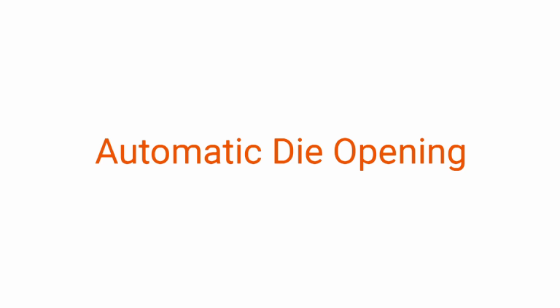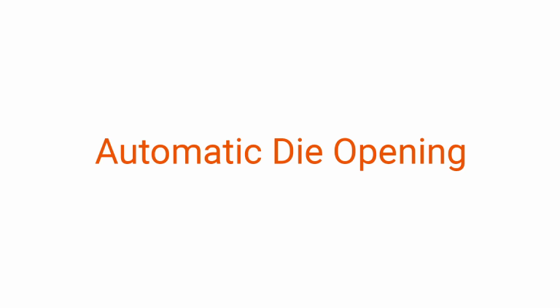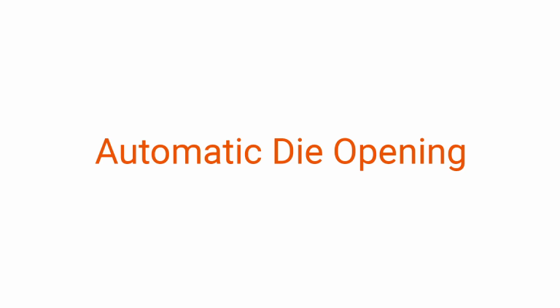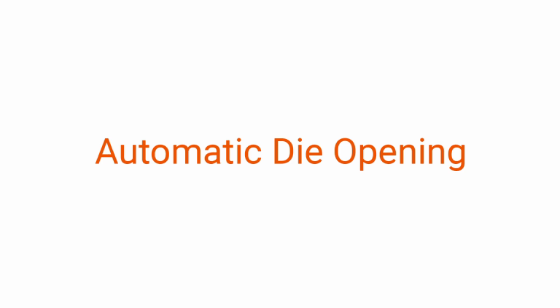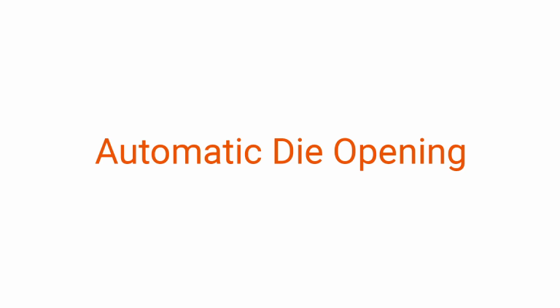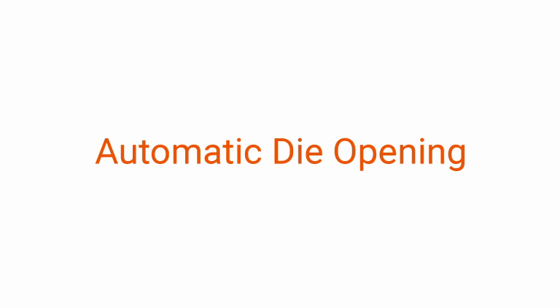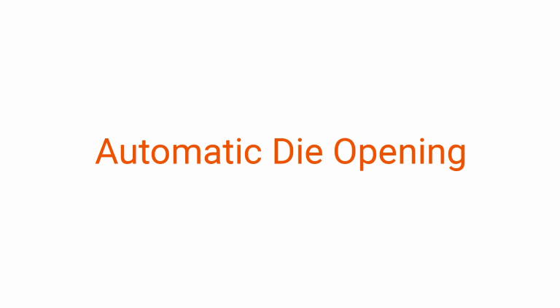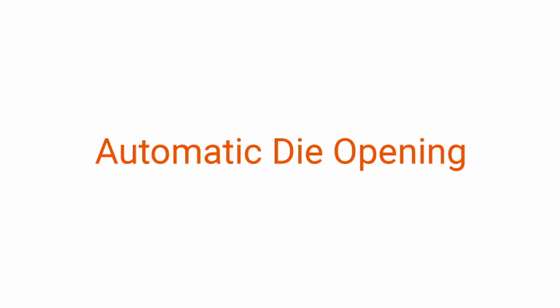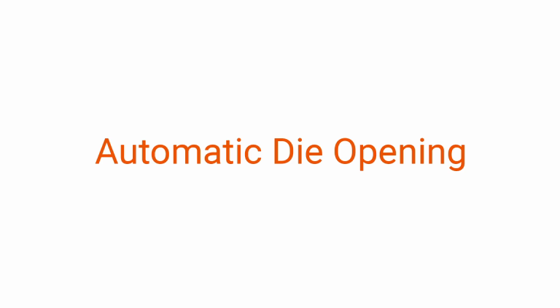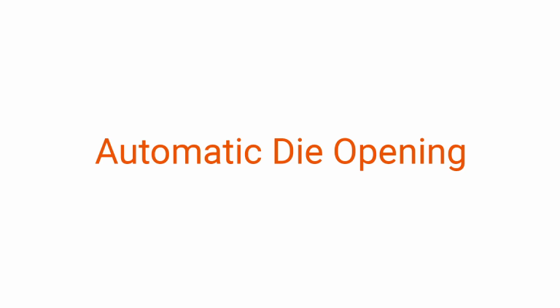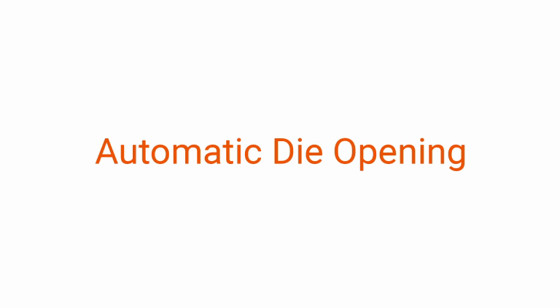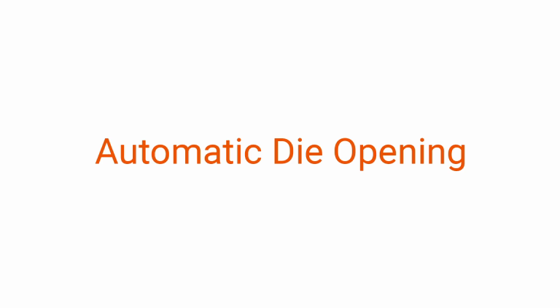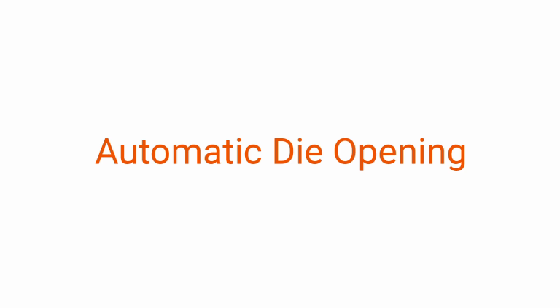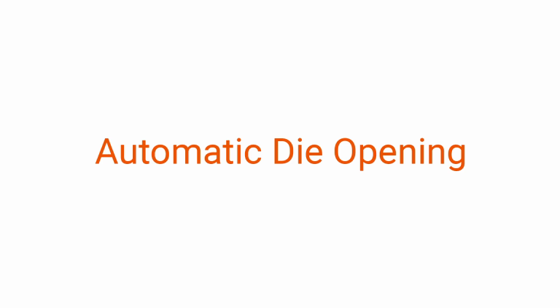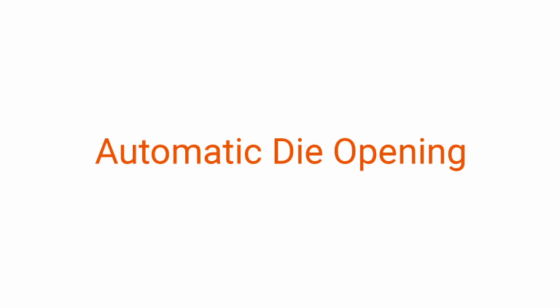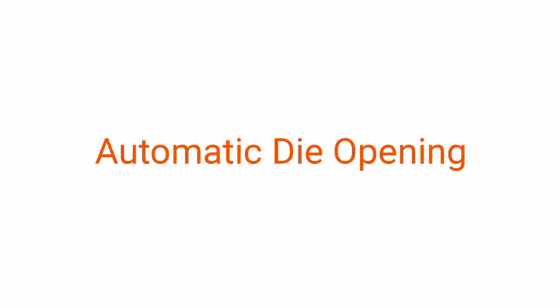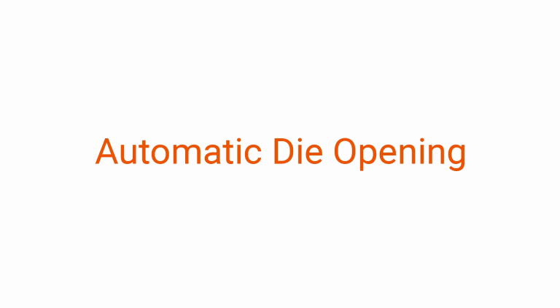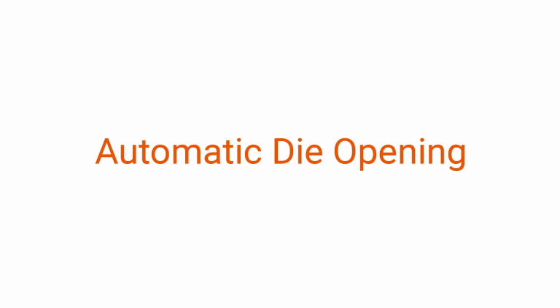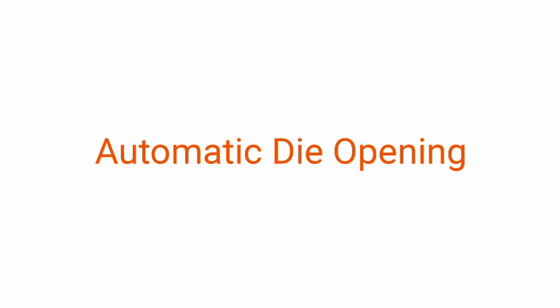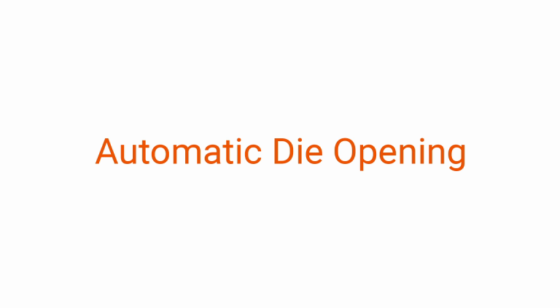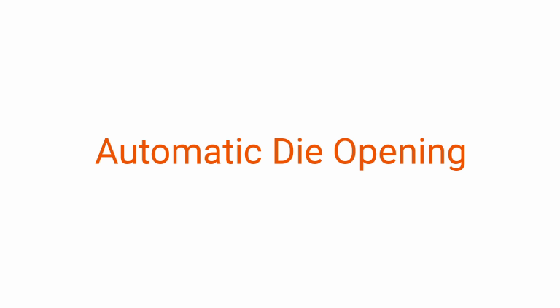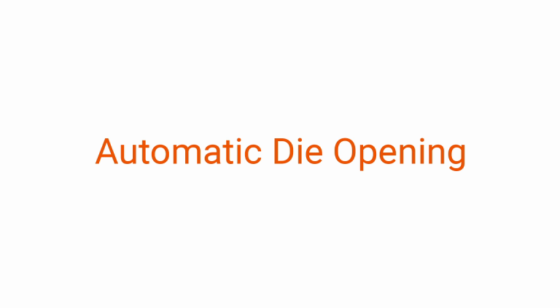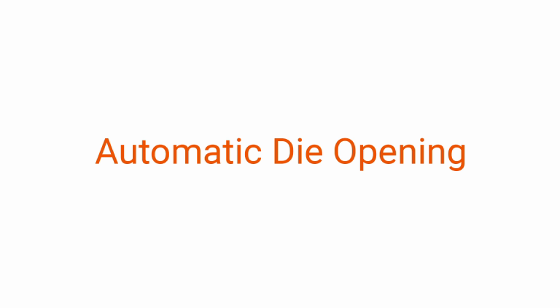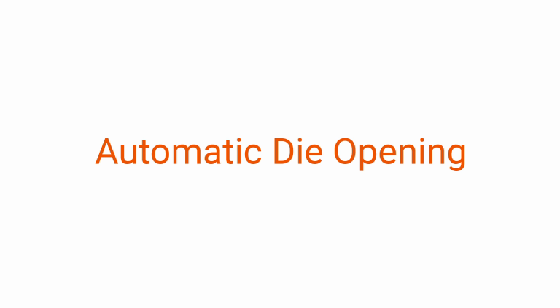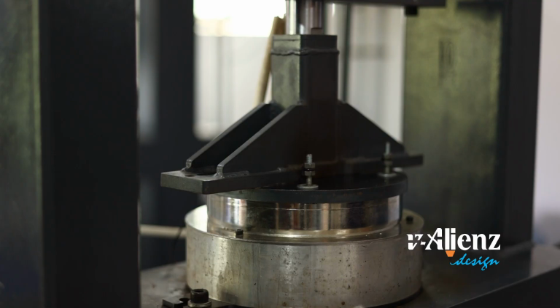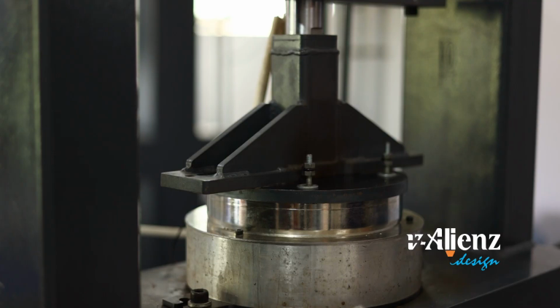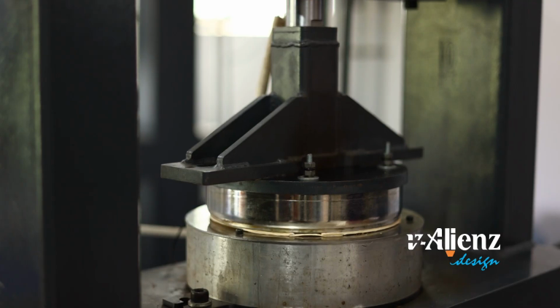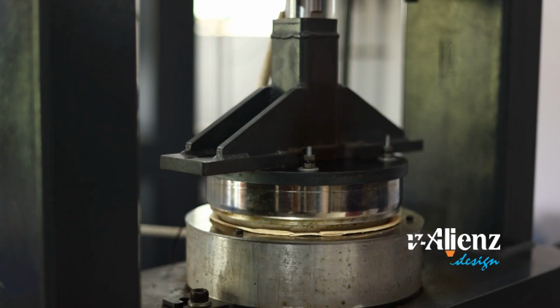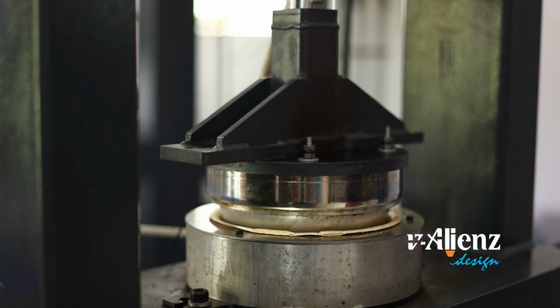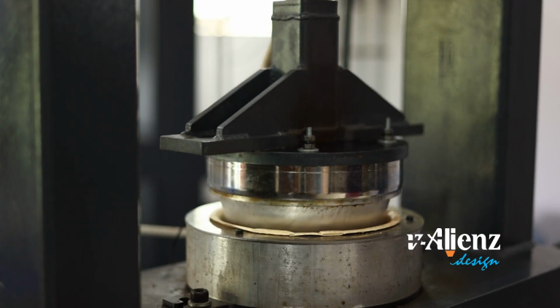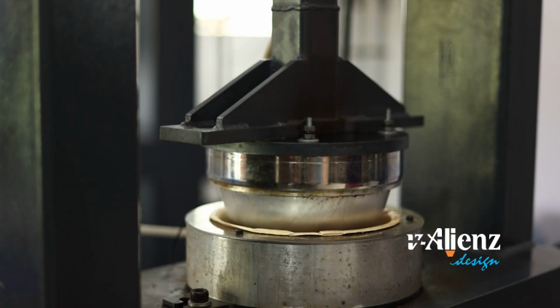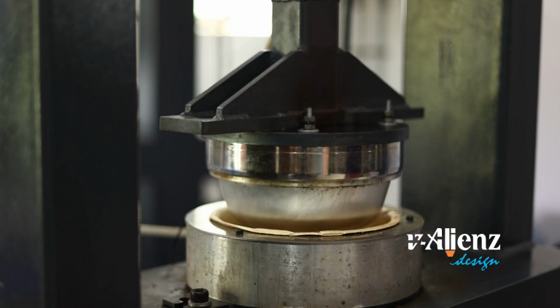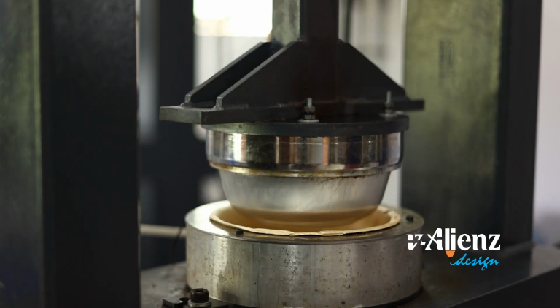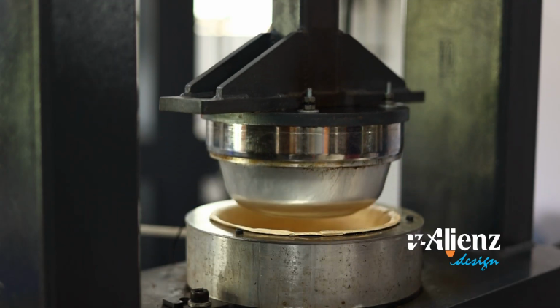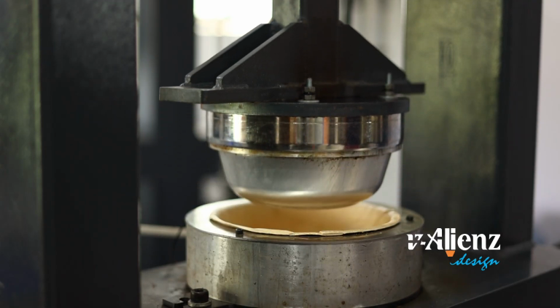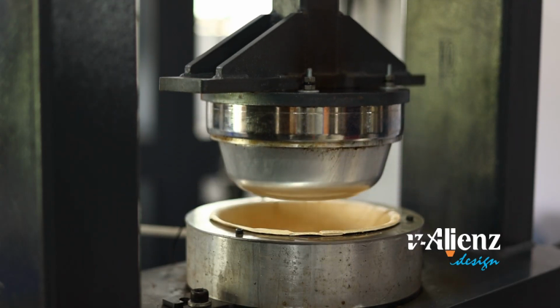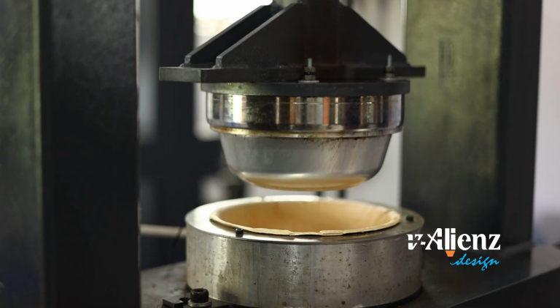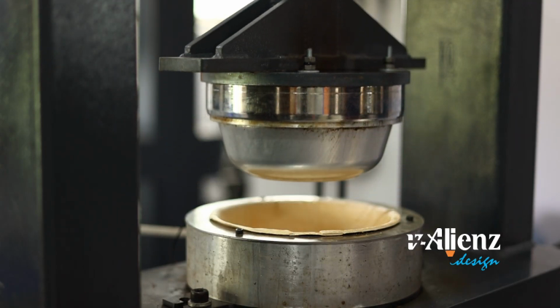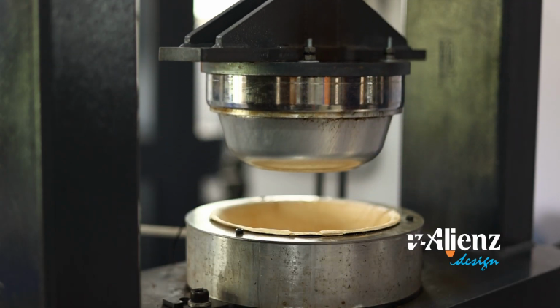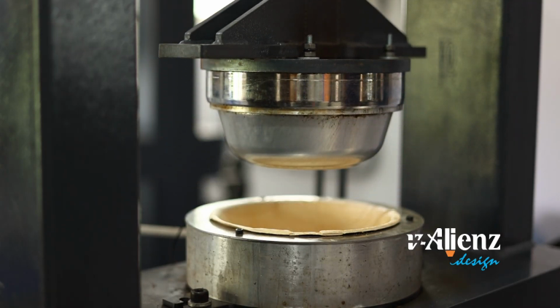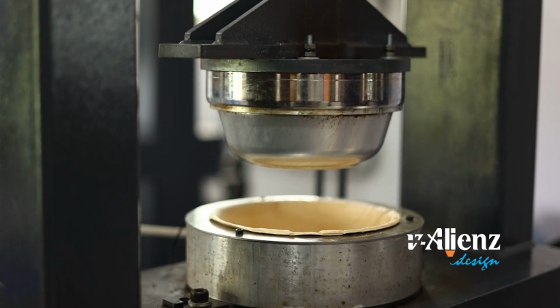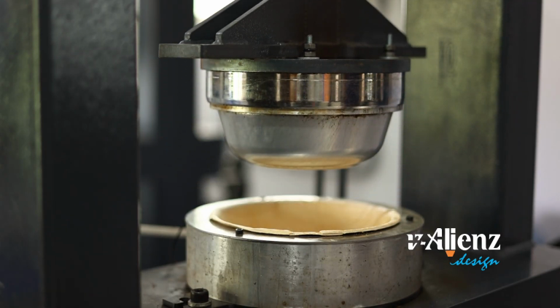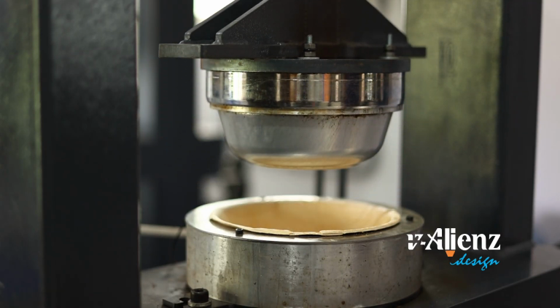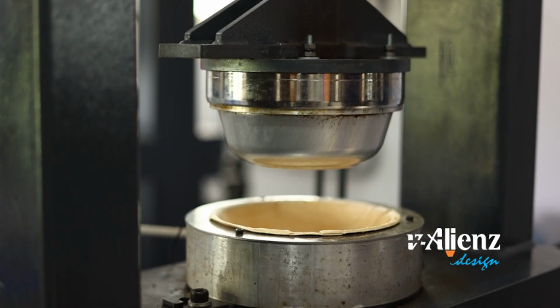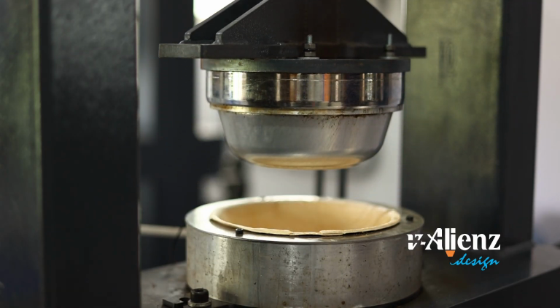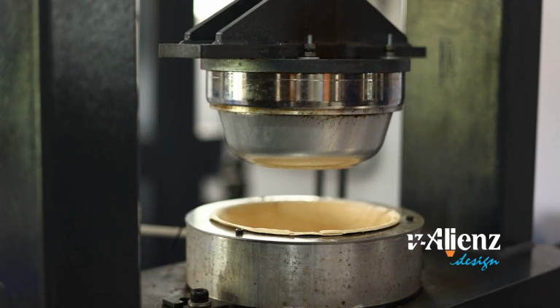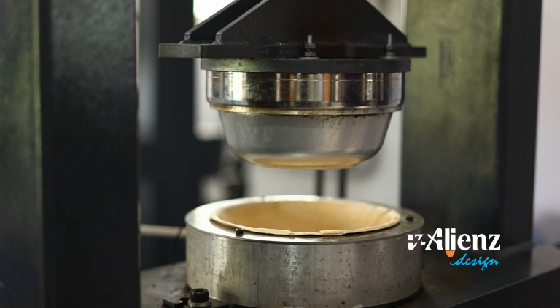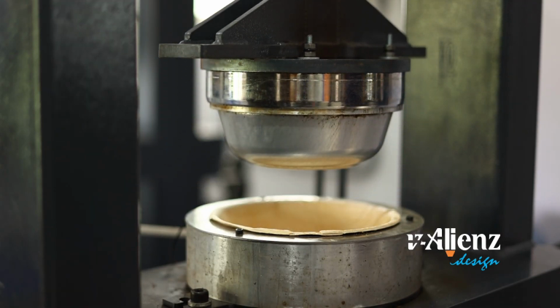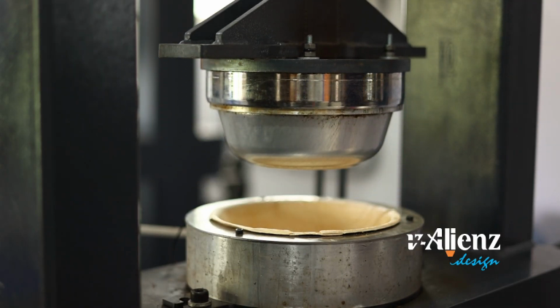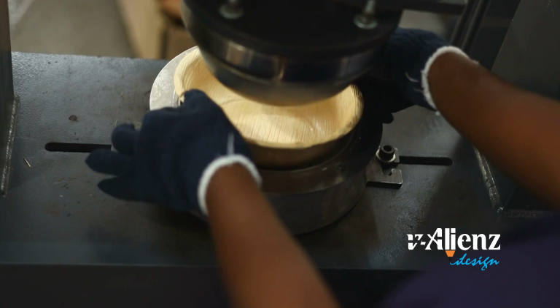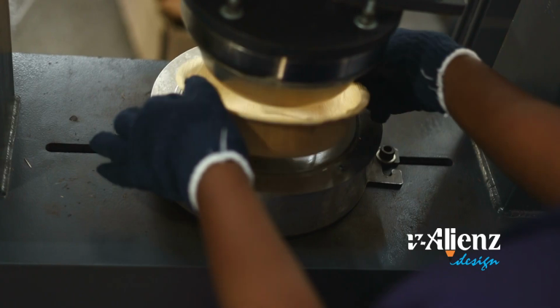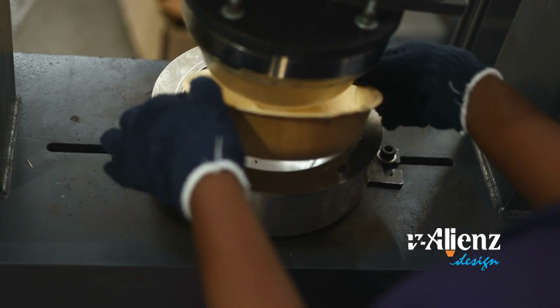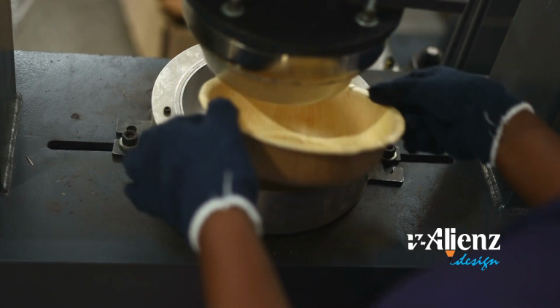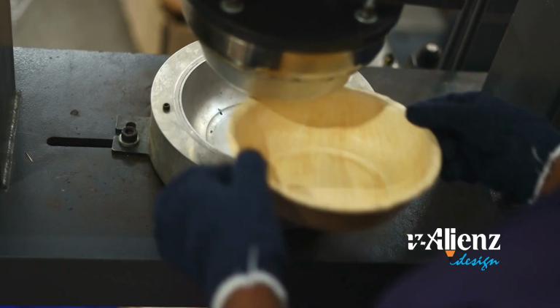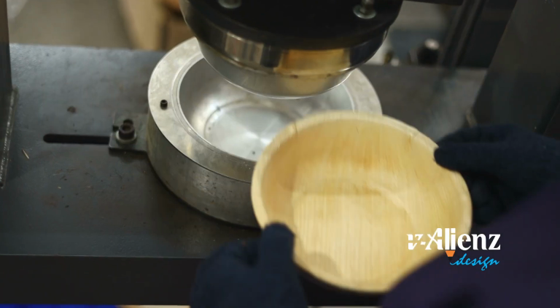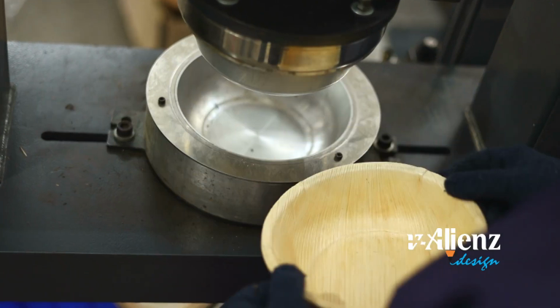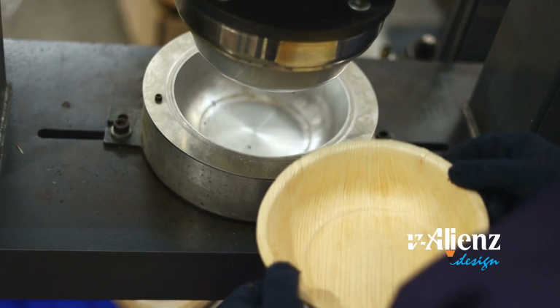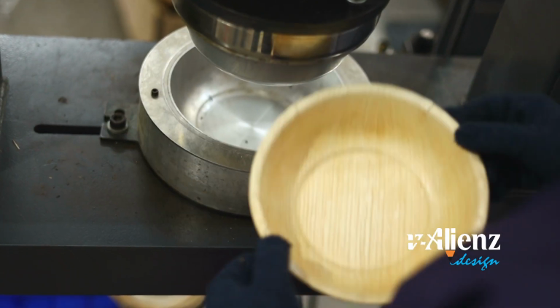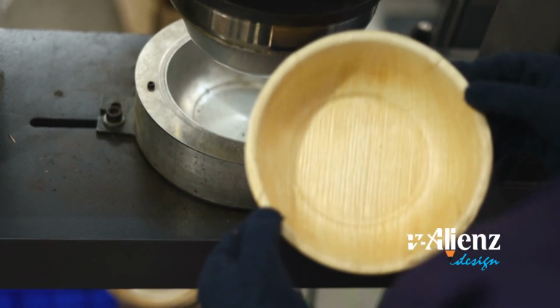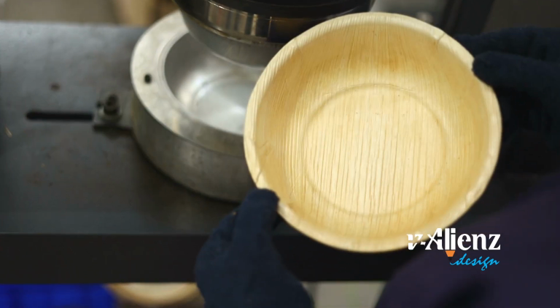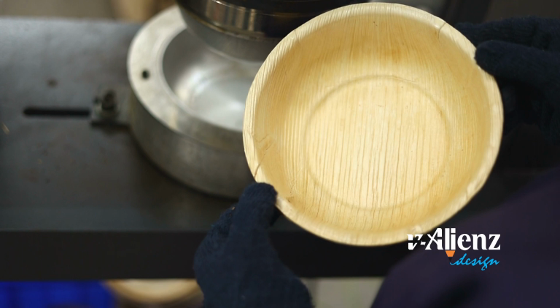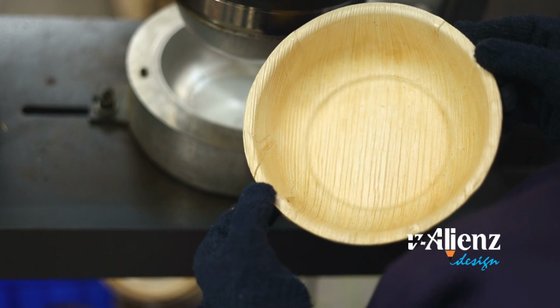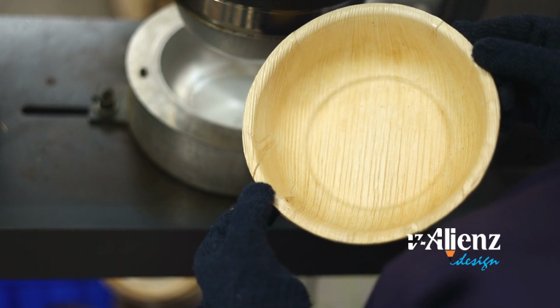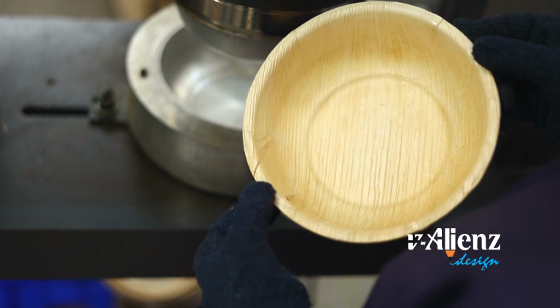Automatic die opening. The automated die opening prevents burnt plate rejection, ensuring zero defects.